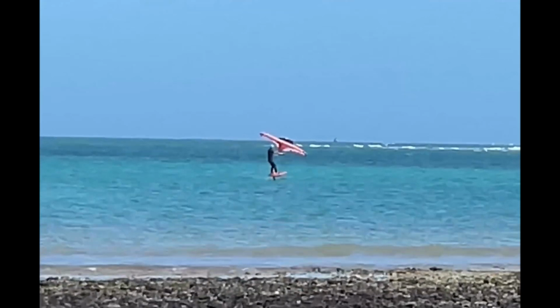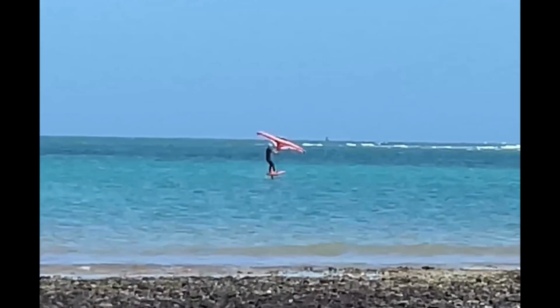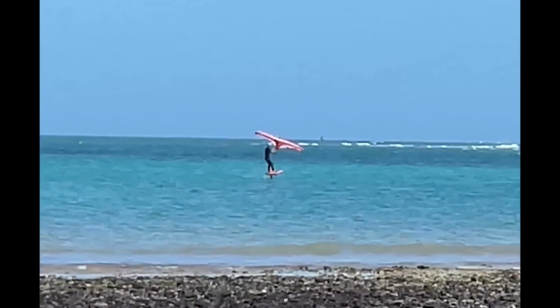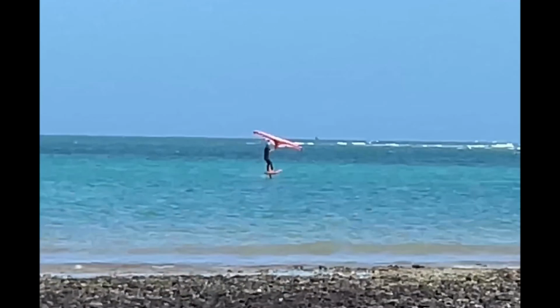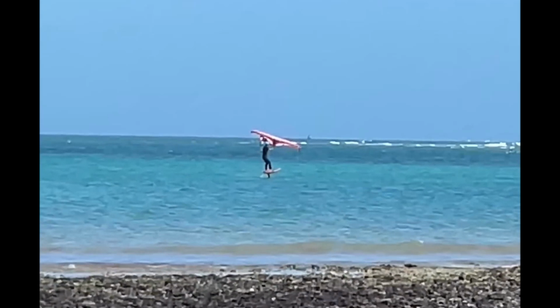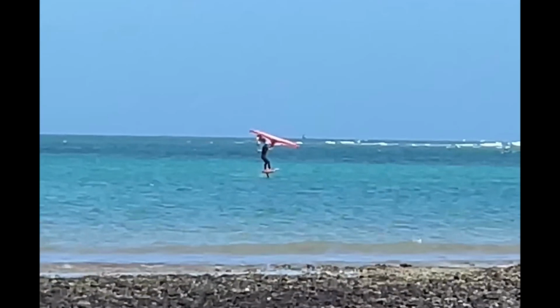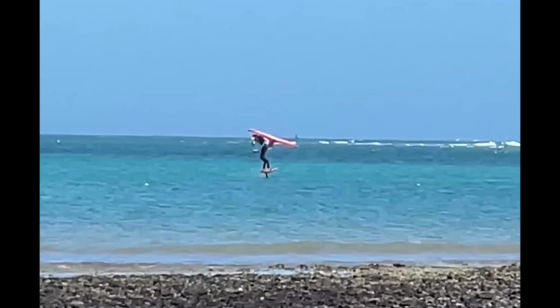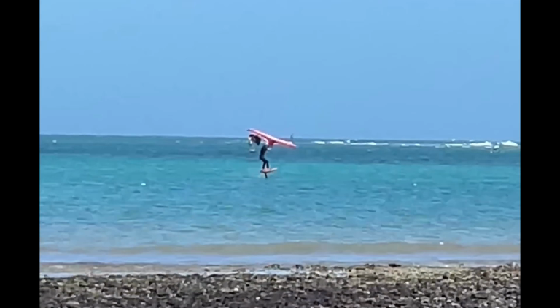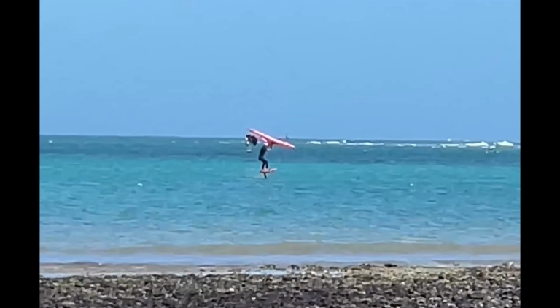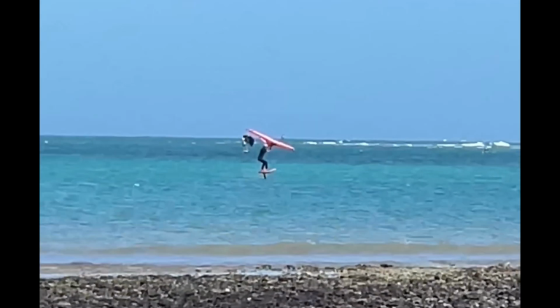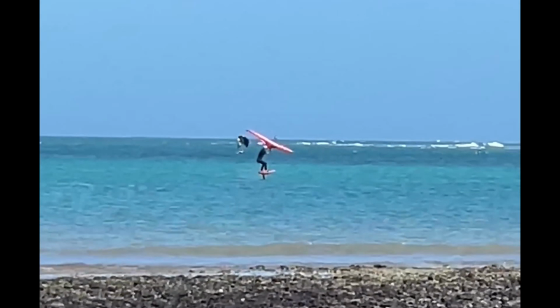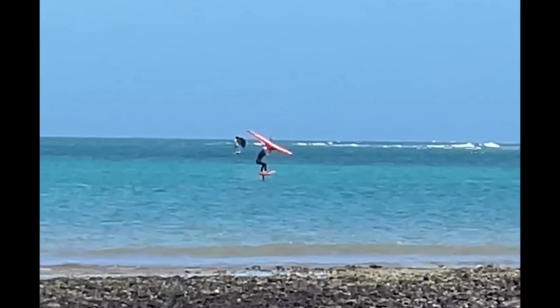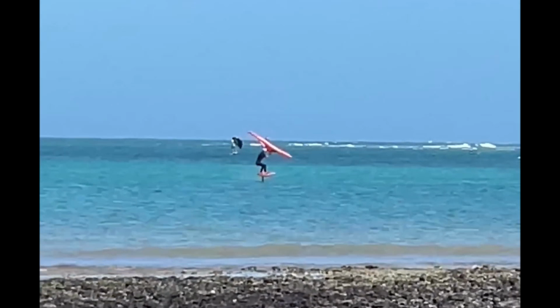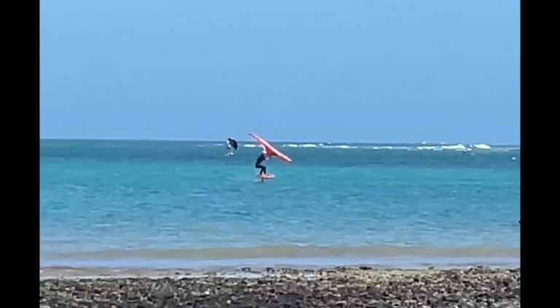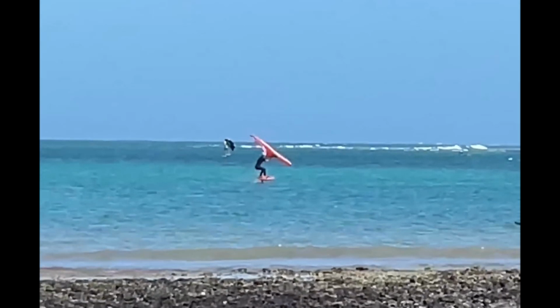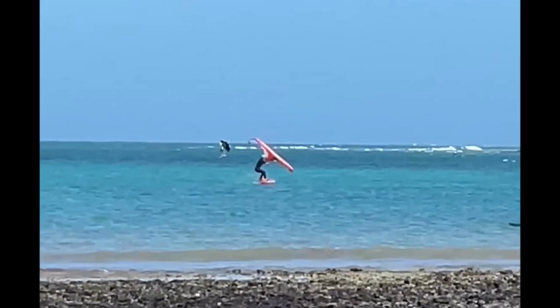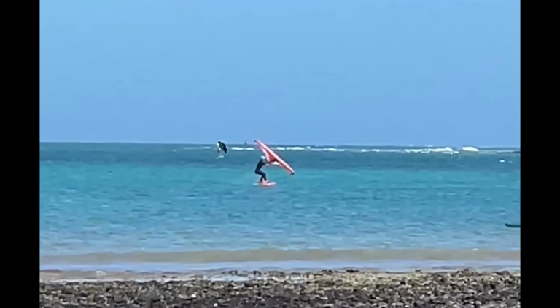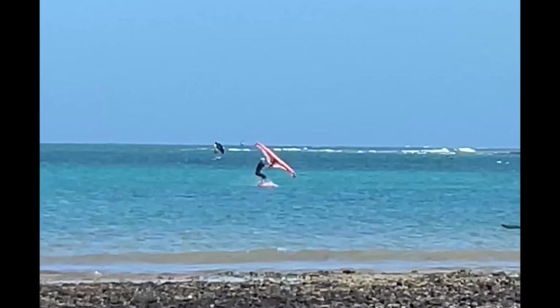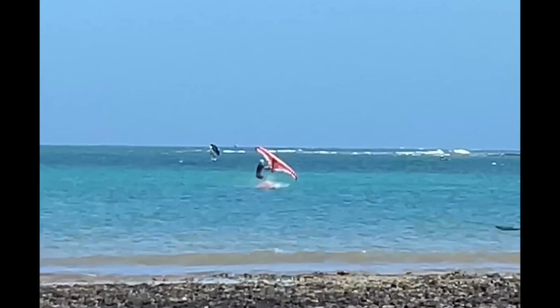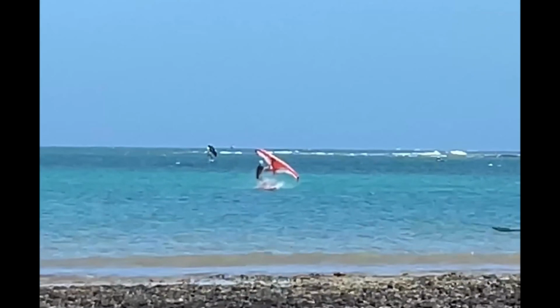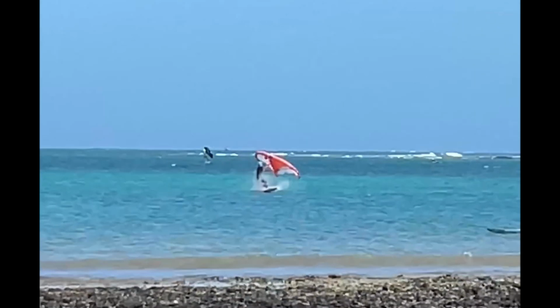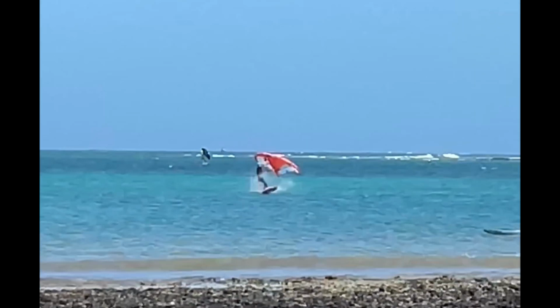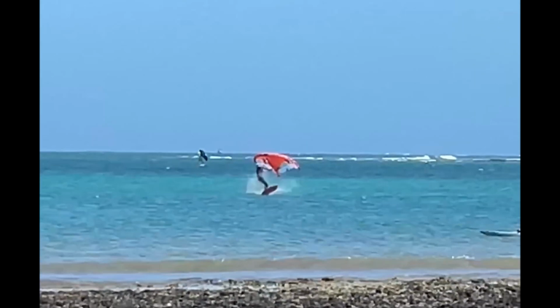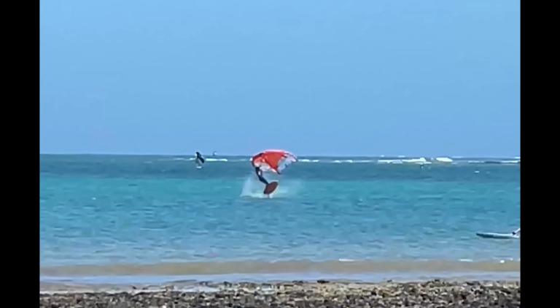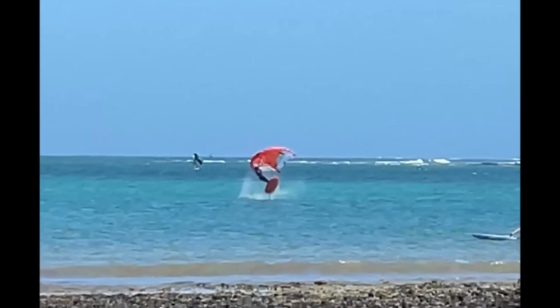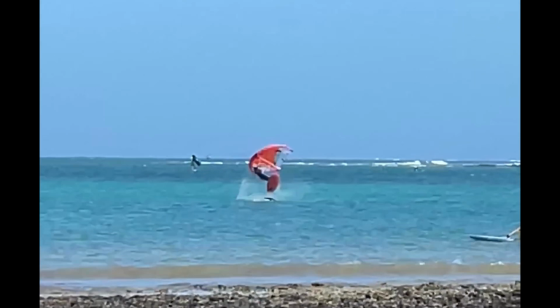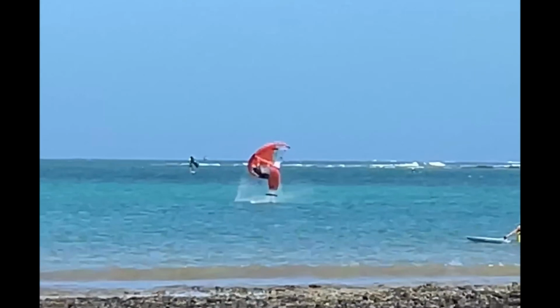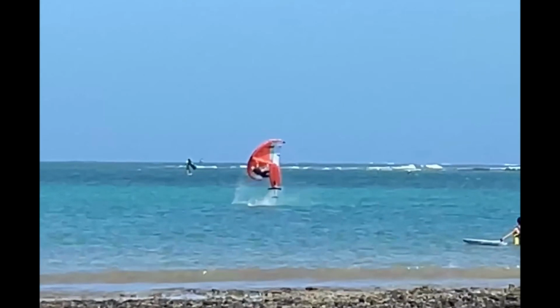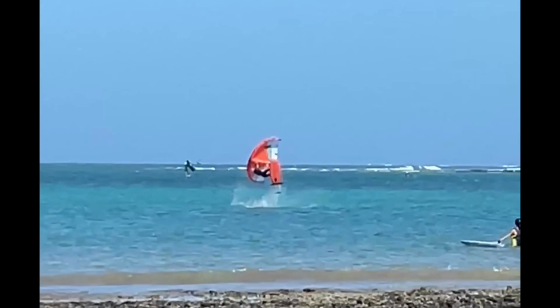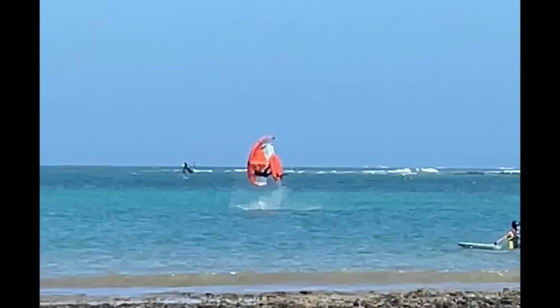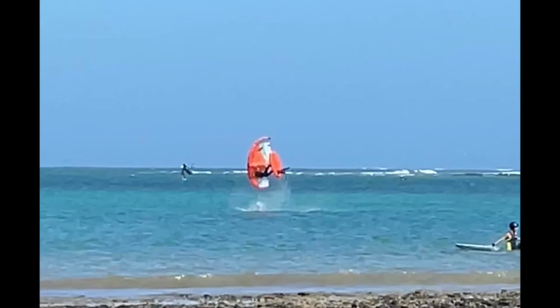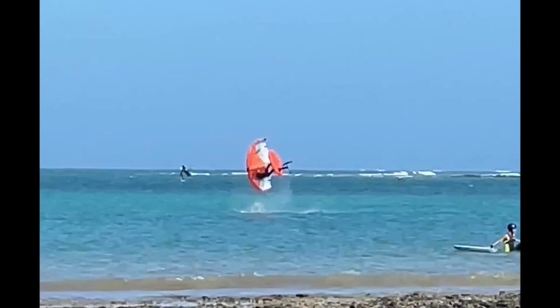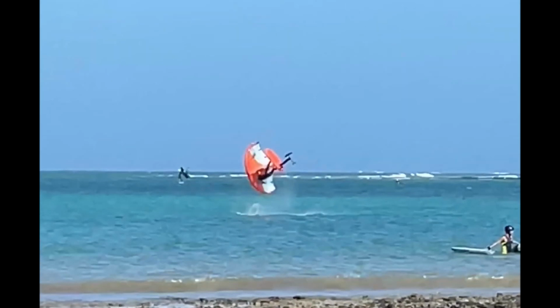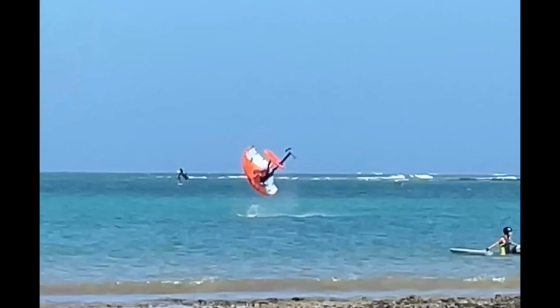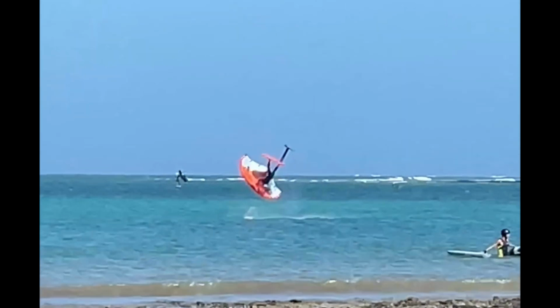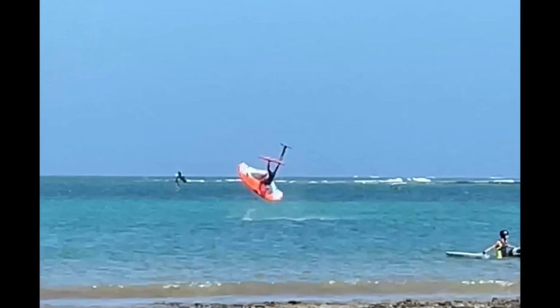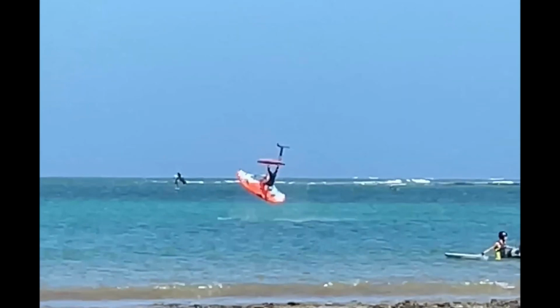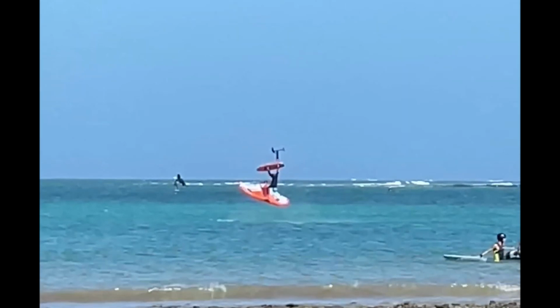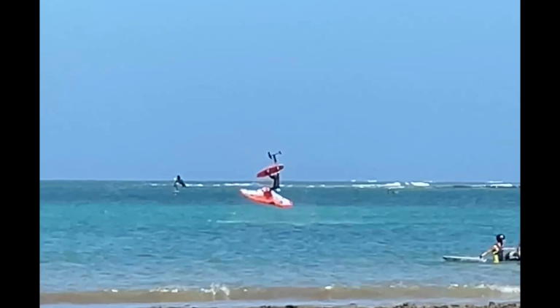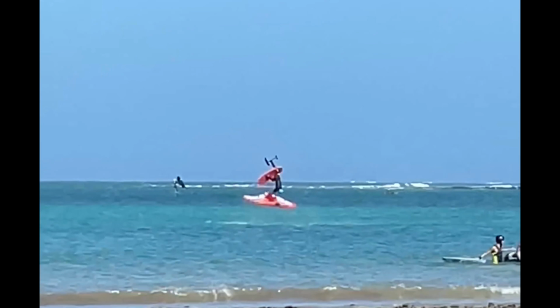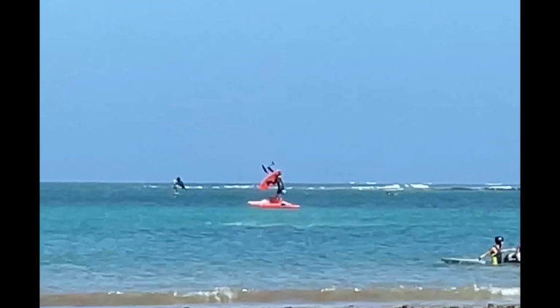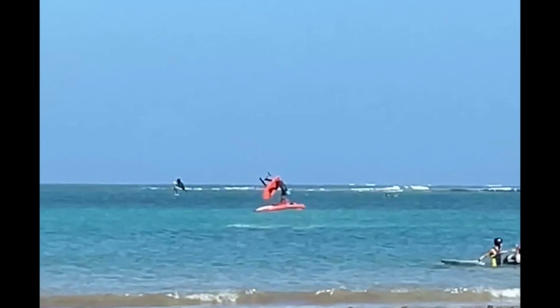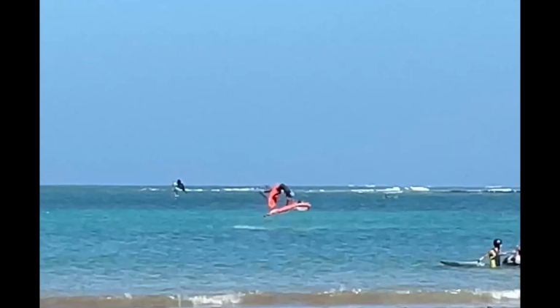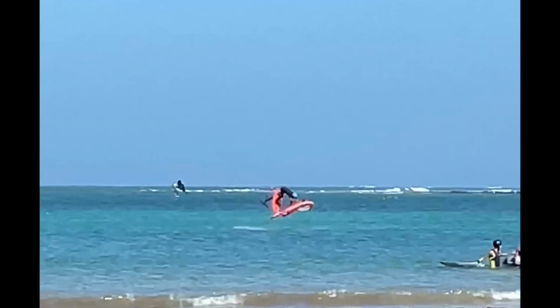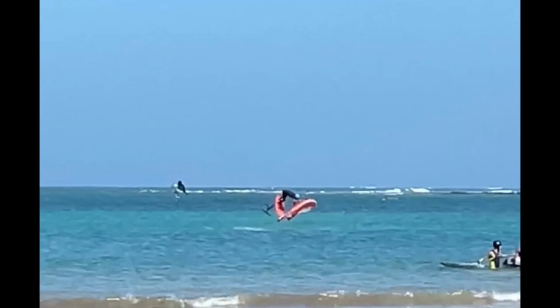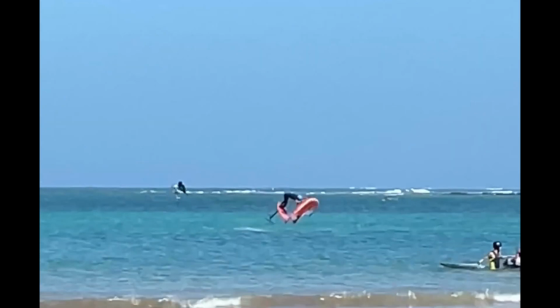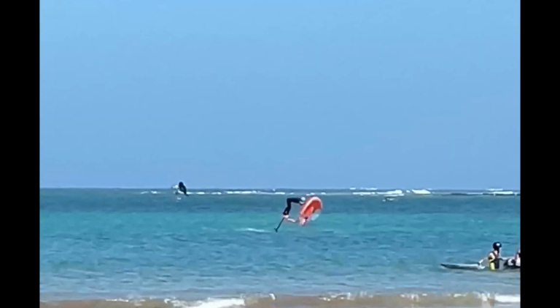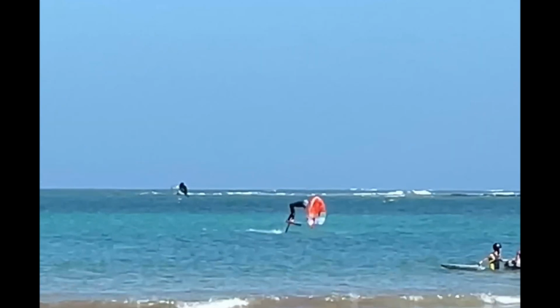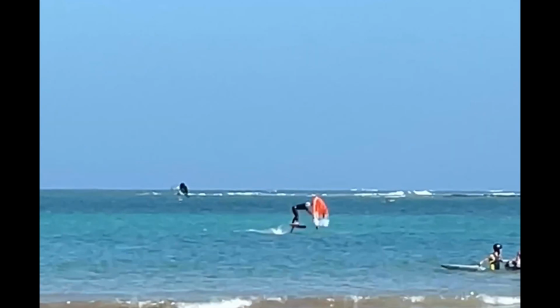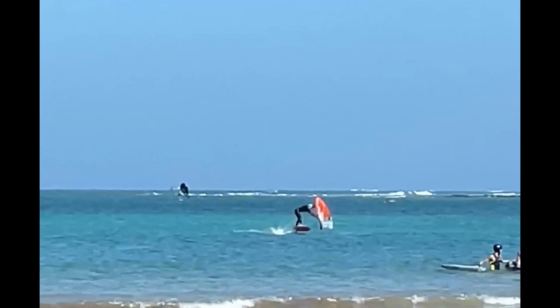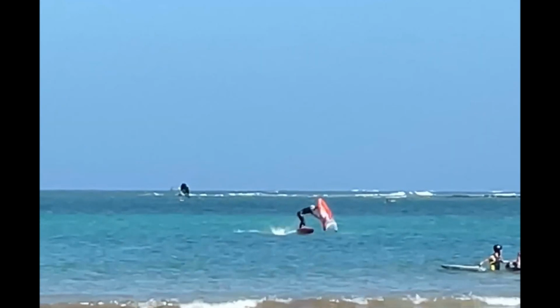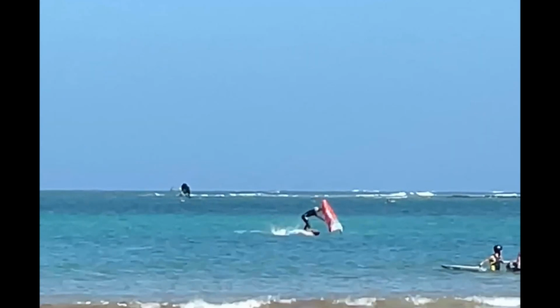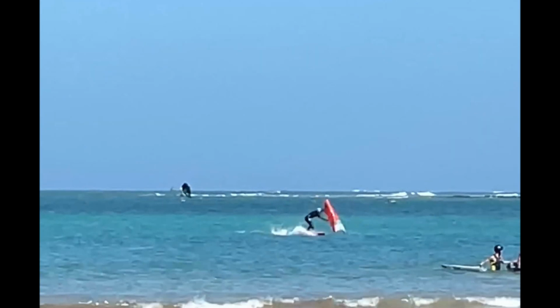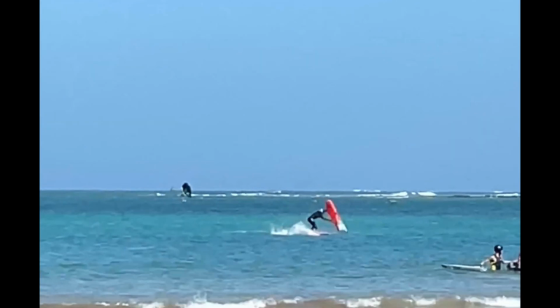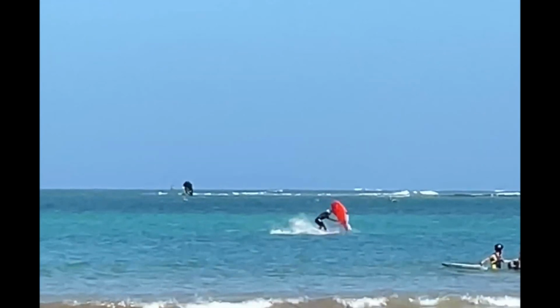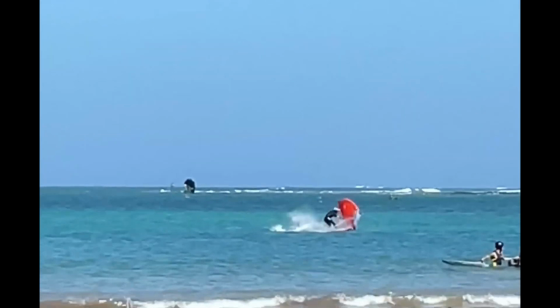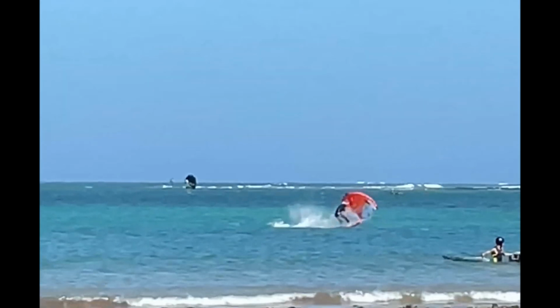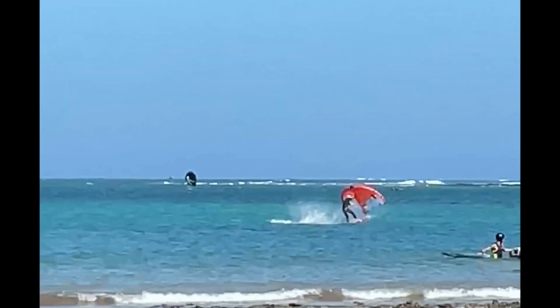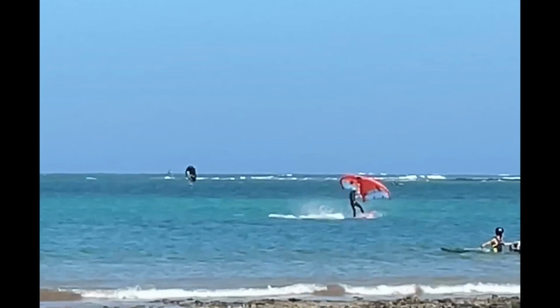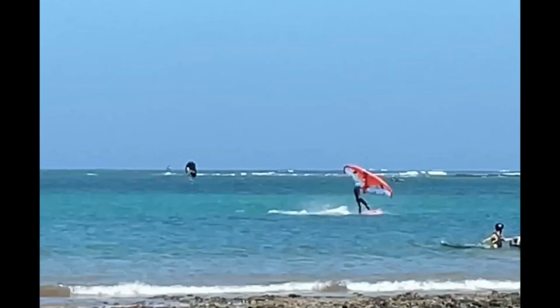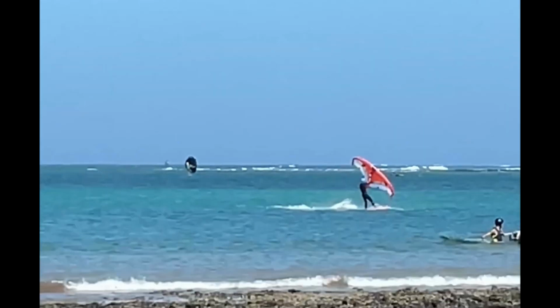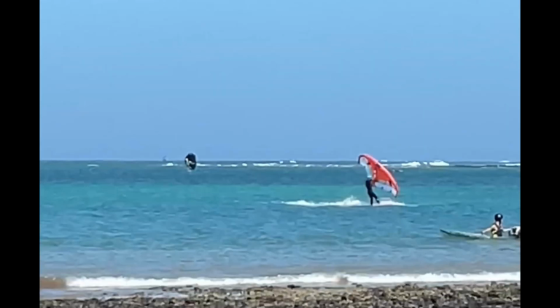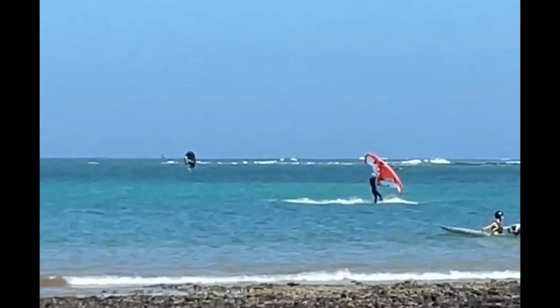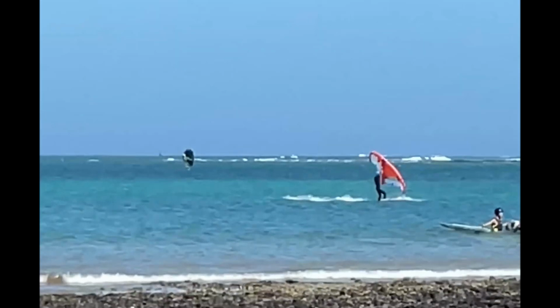A backflip is even easier than a 360, but it requires big square balls down there!